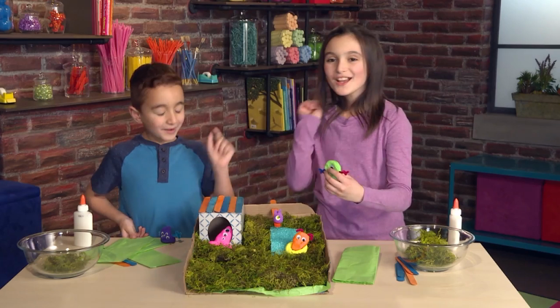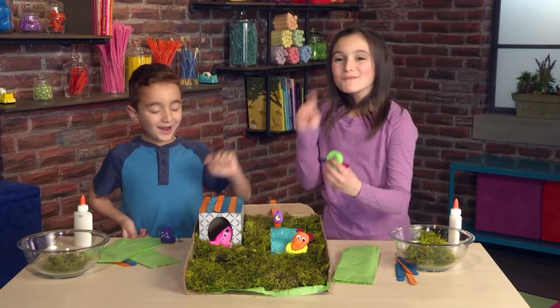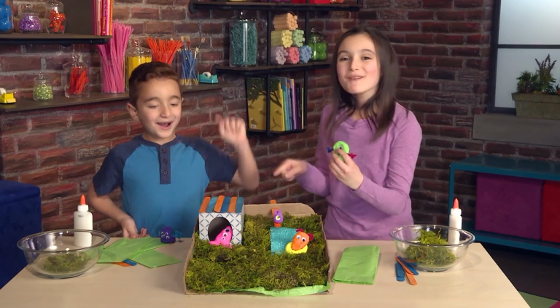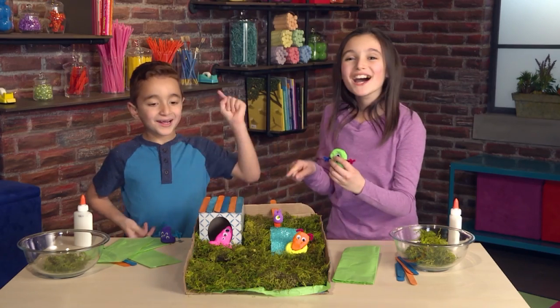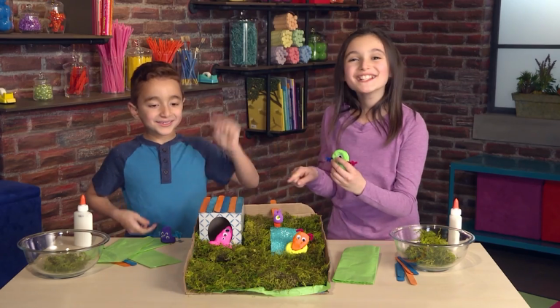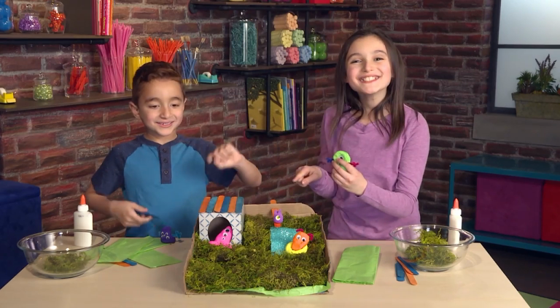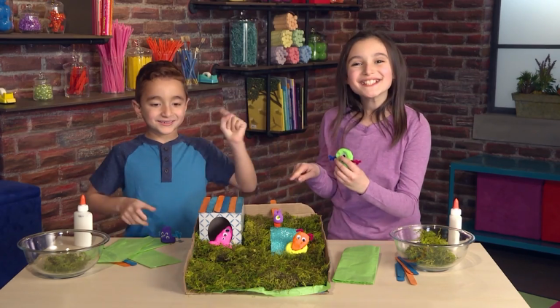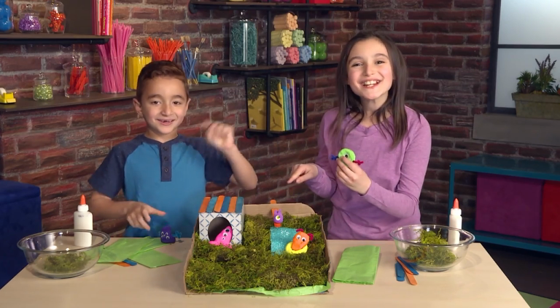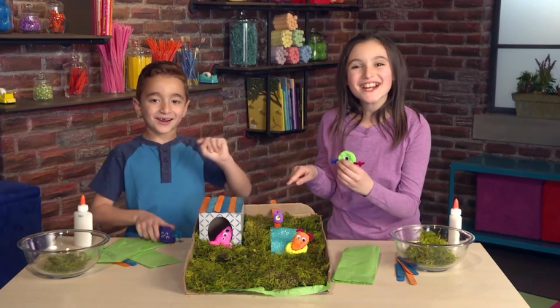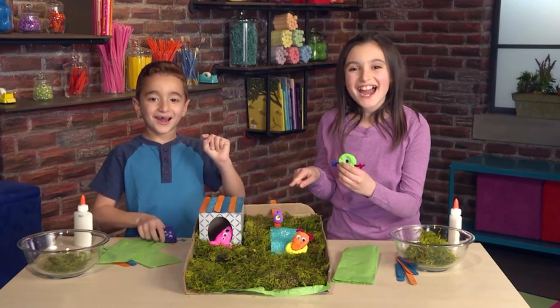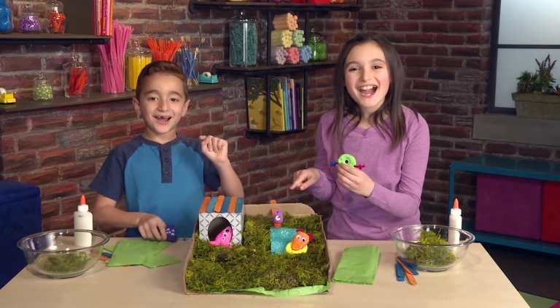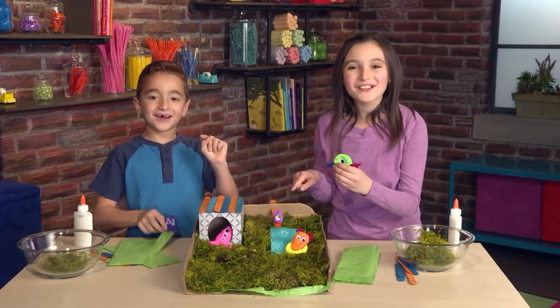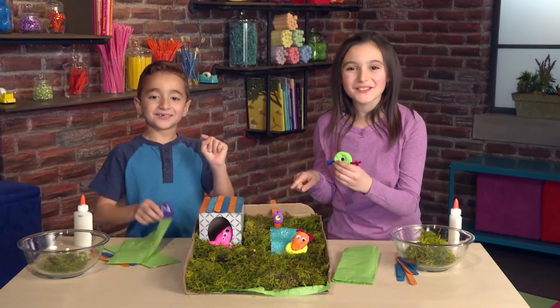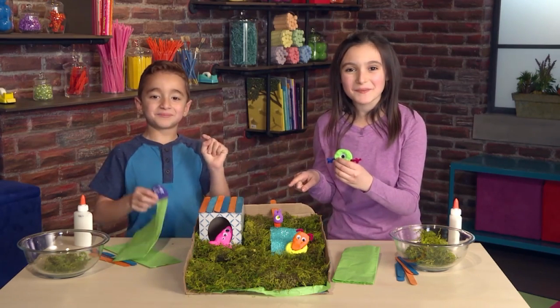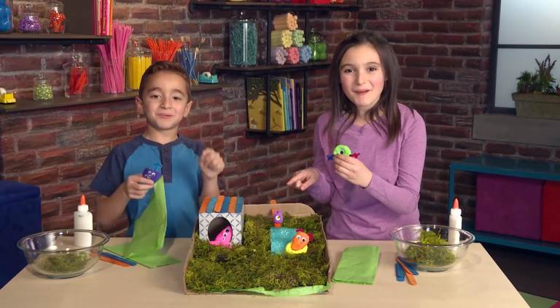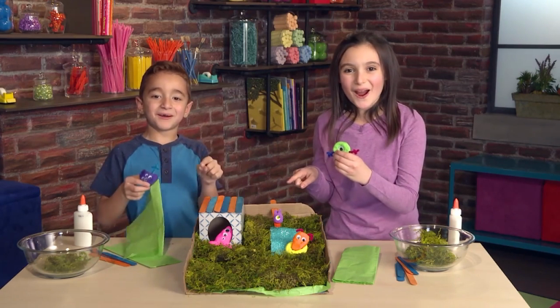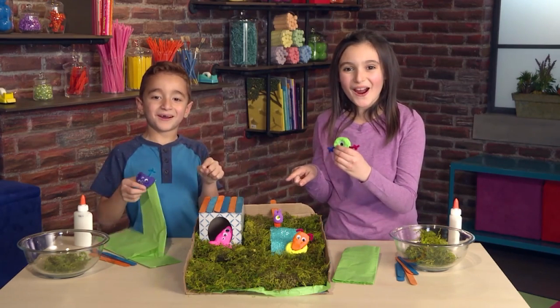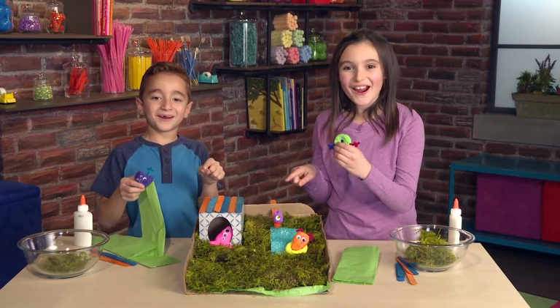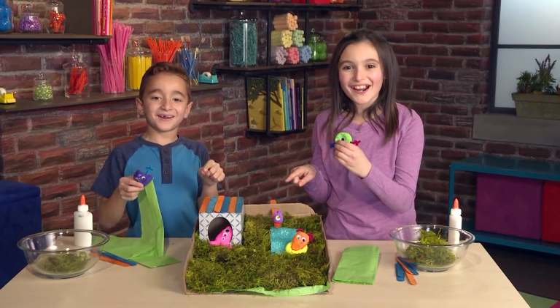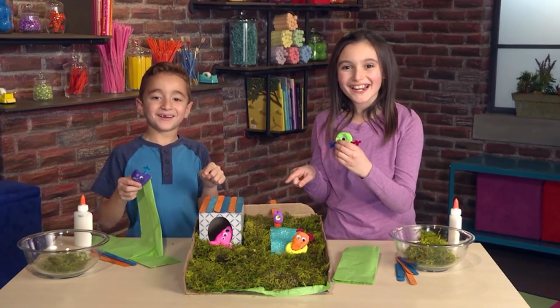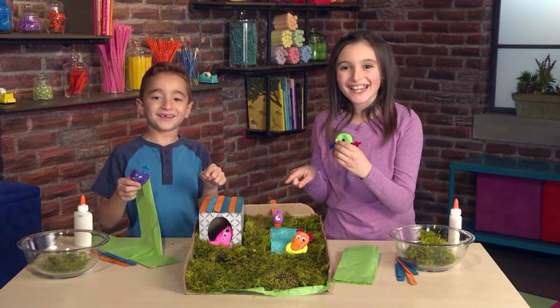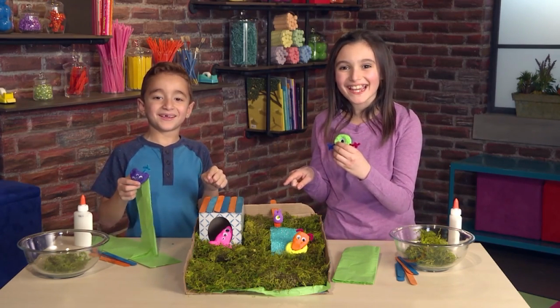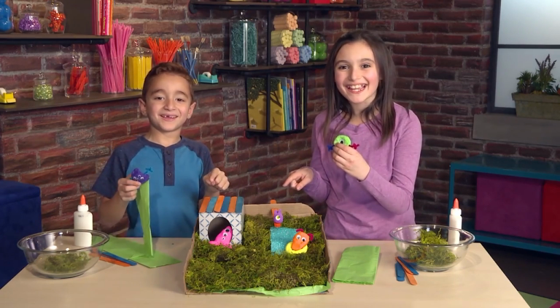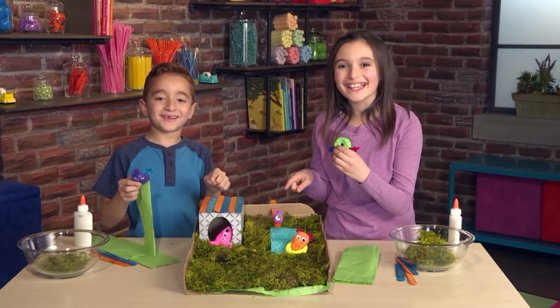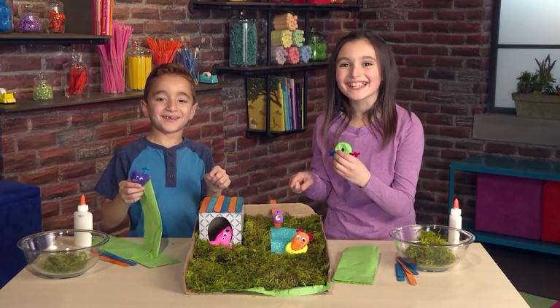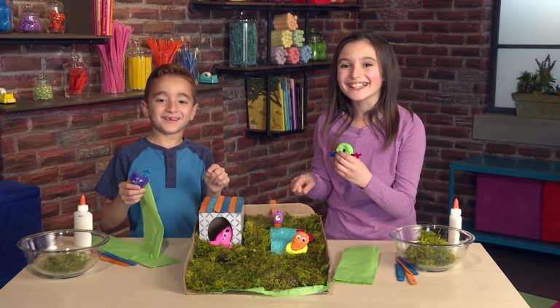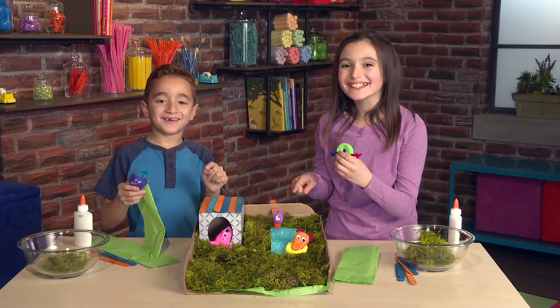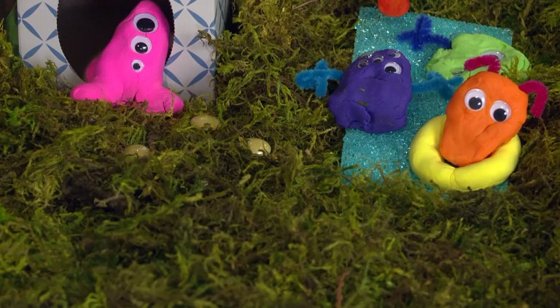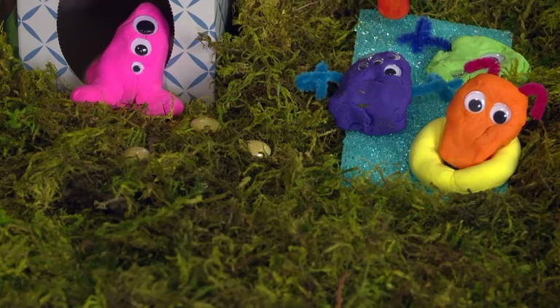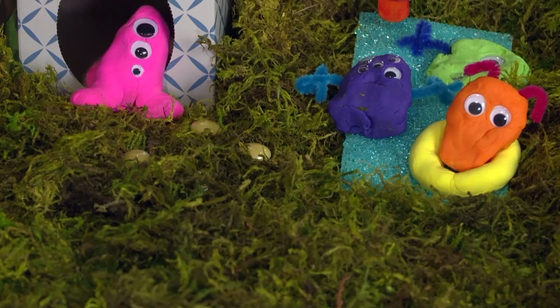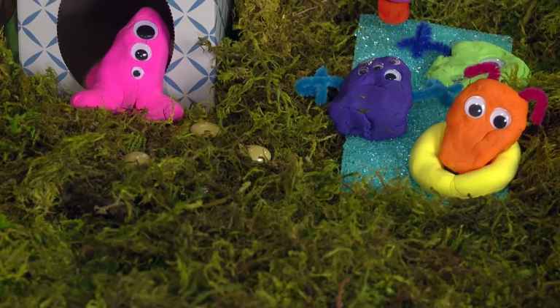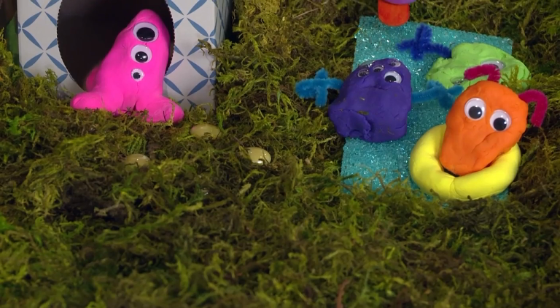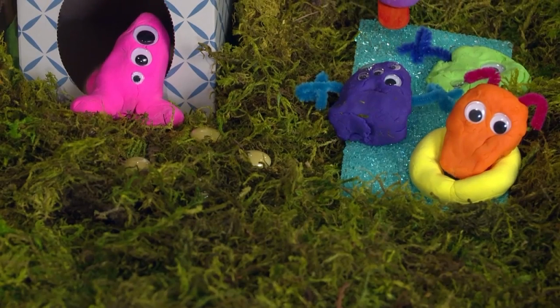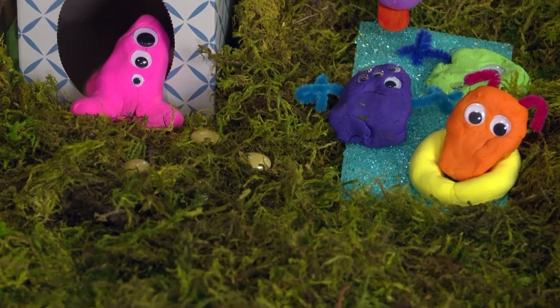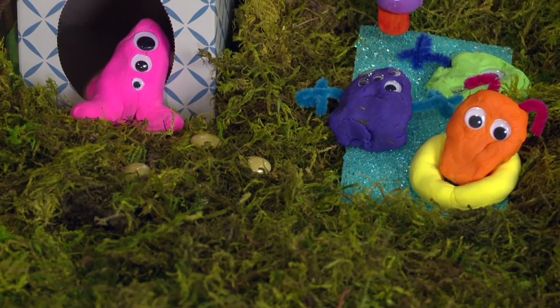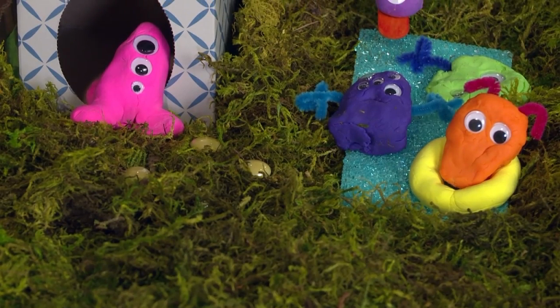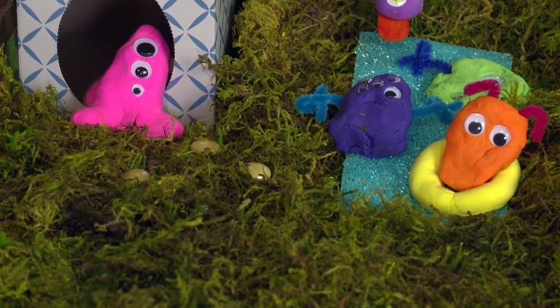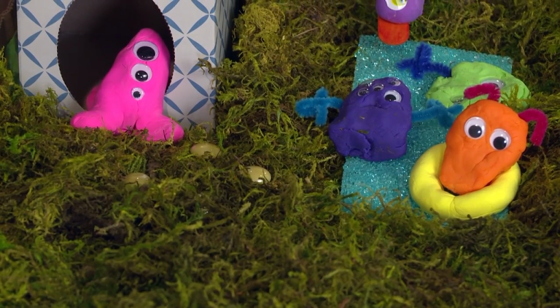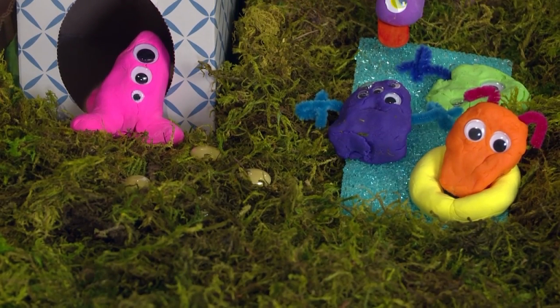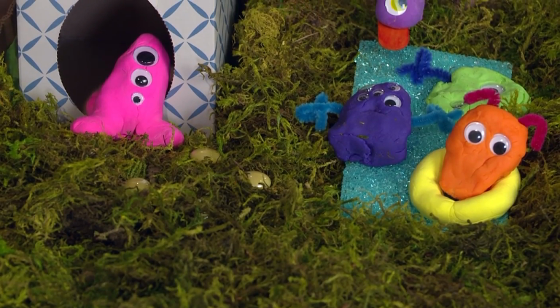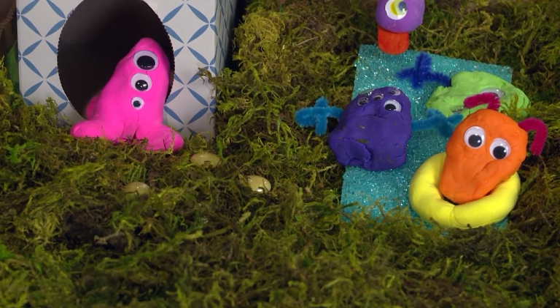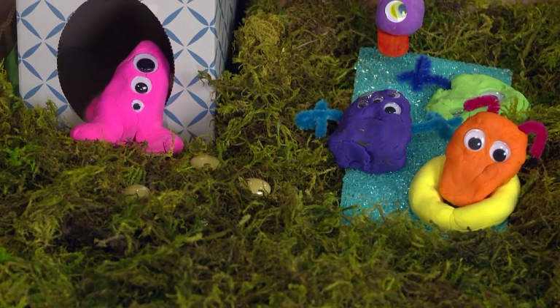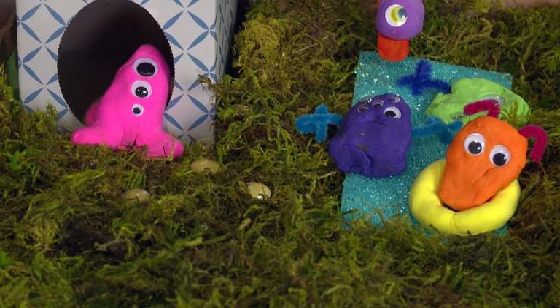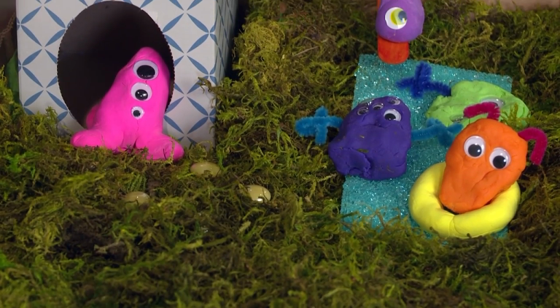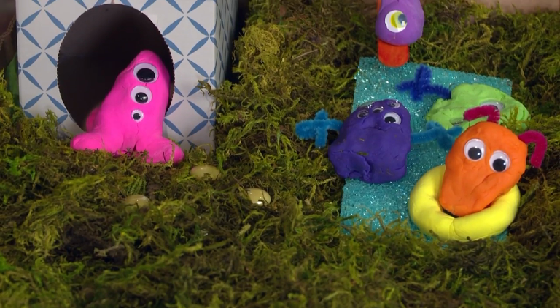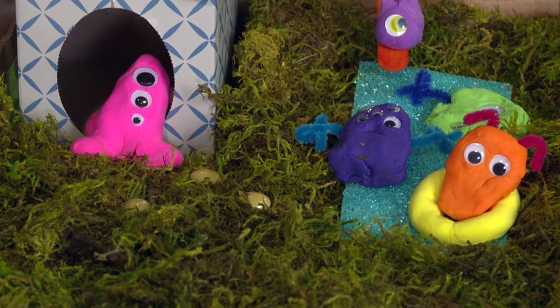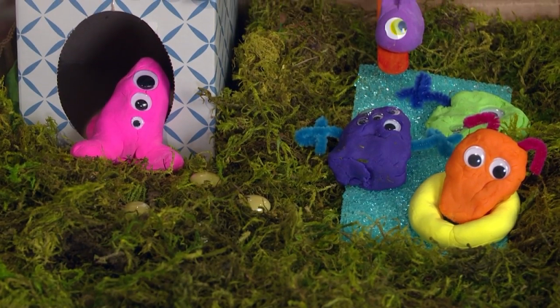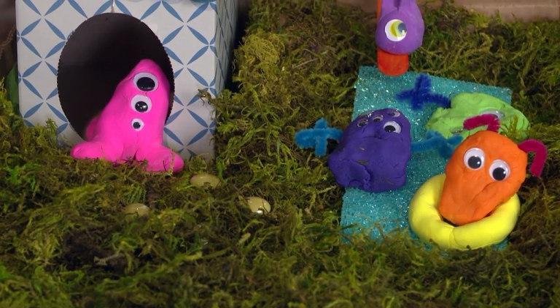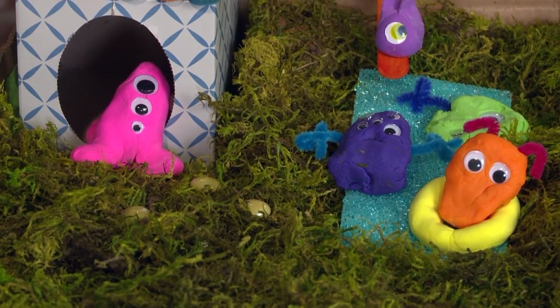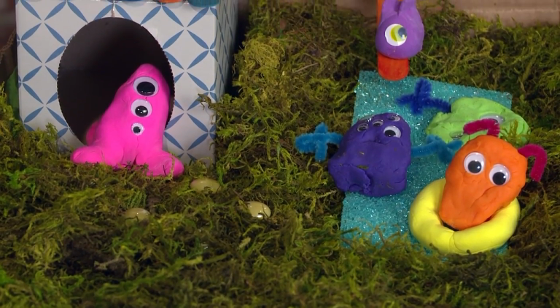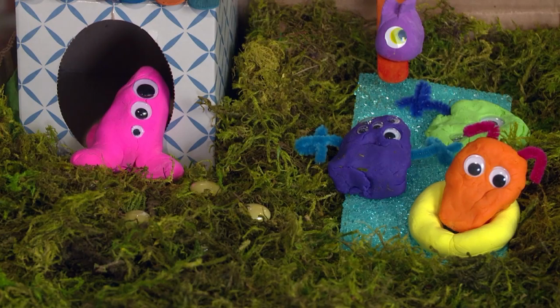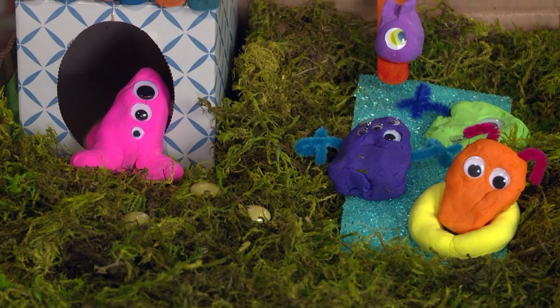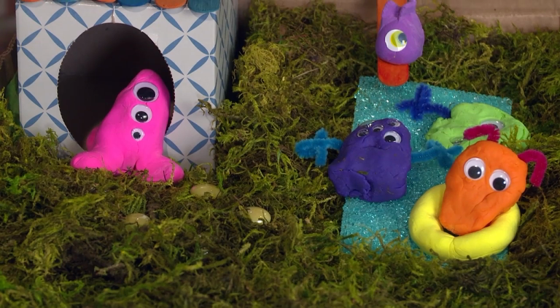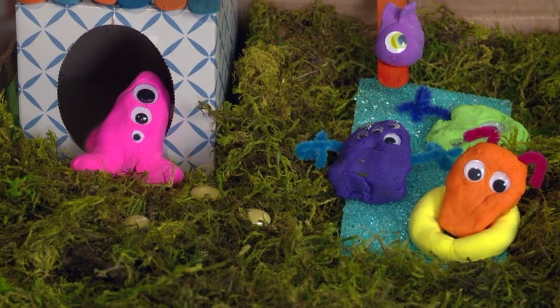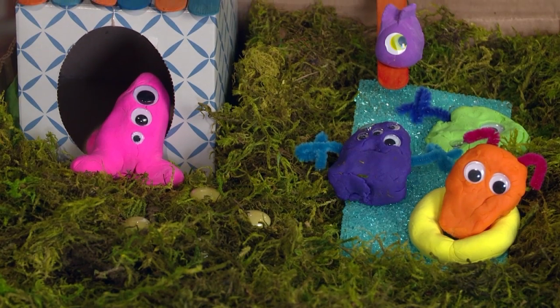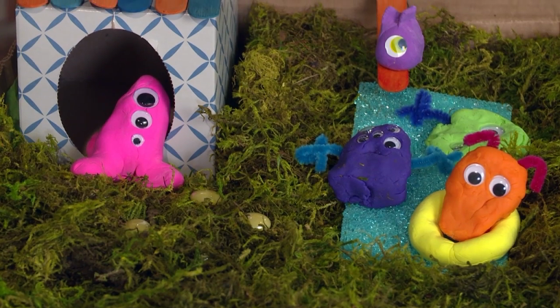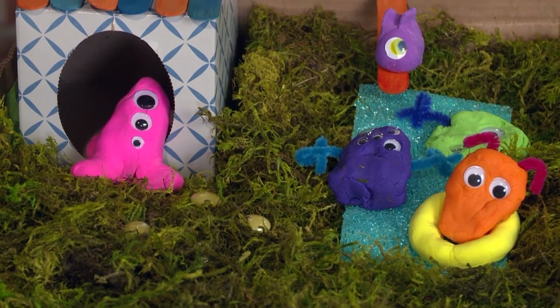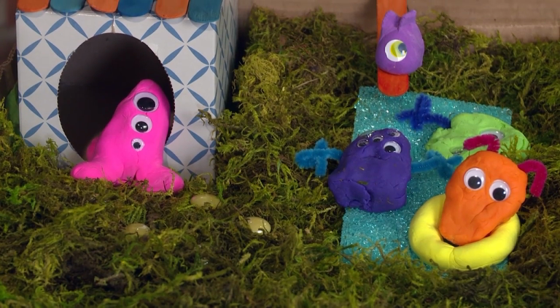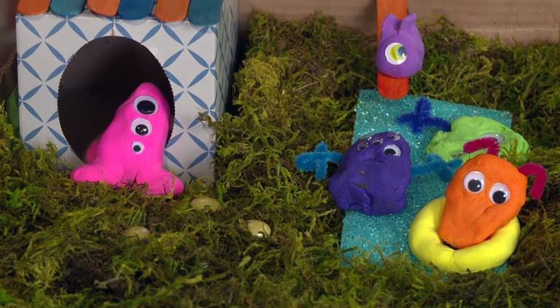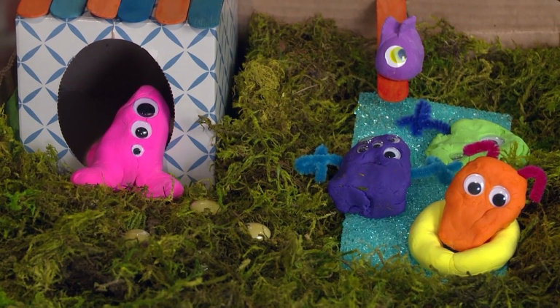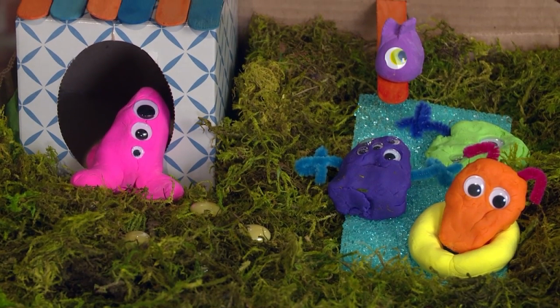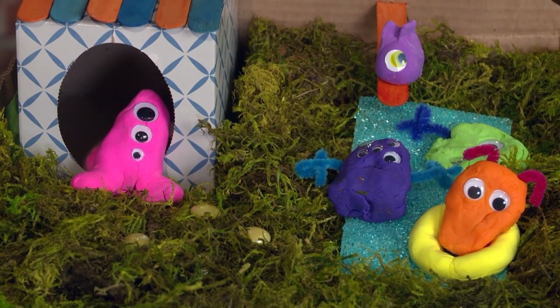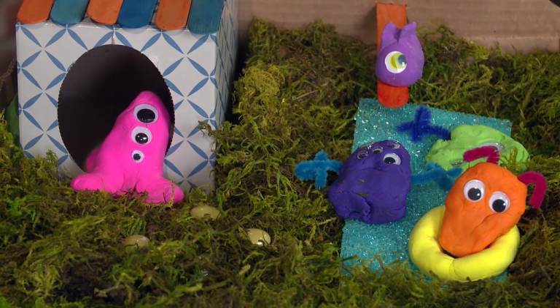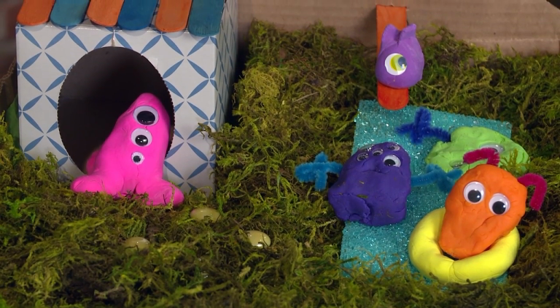Monster house party! Let's make a monster house. We need a house for our amazing monsters.